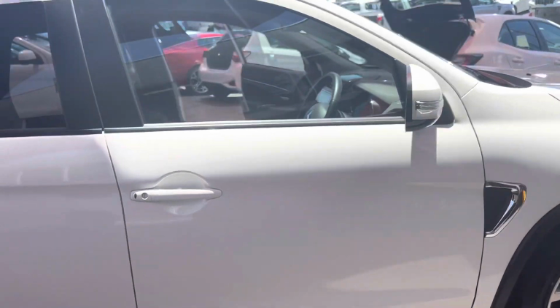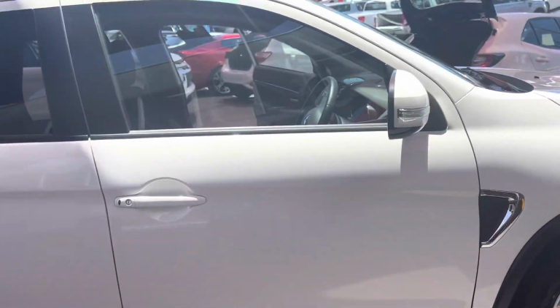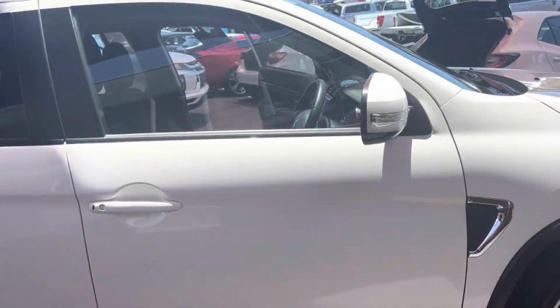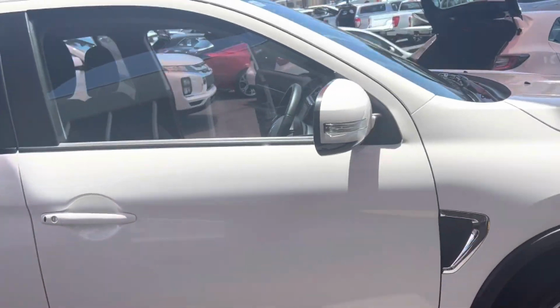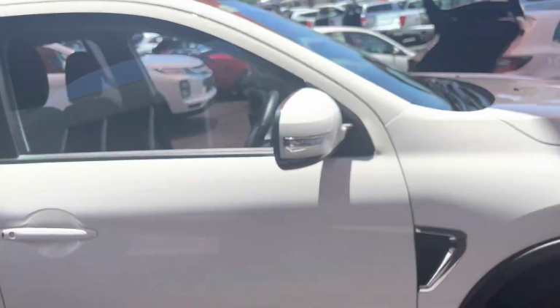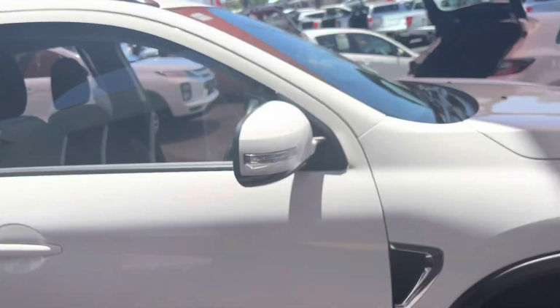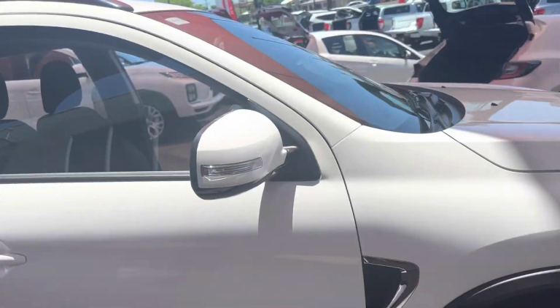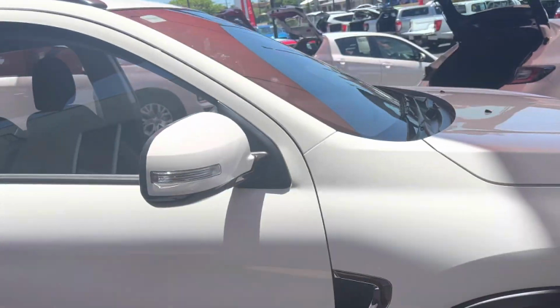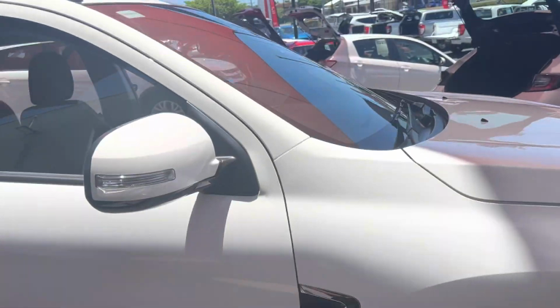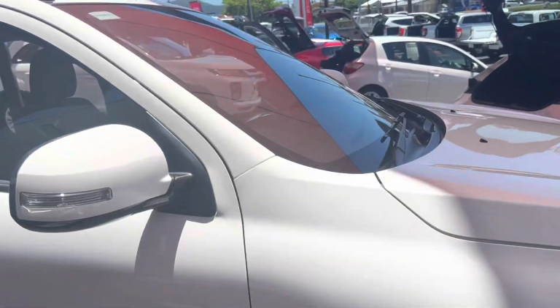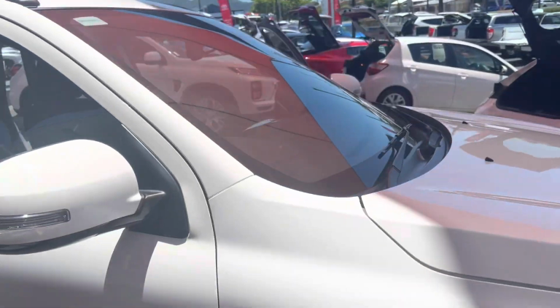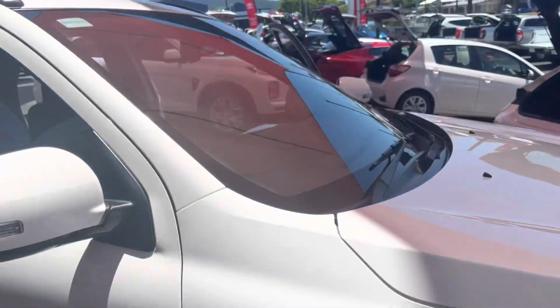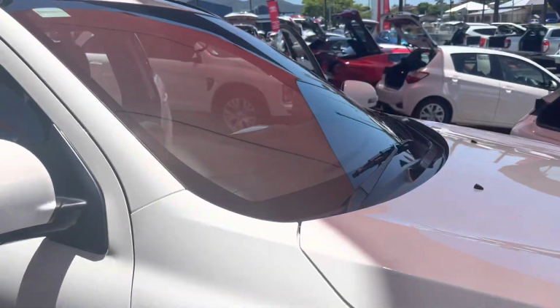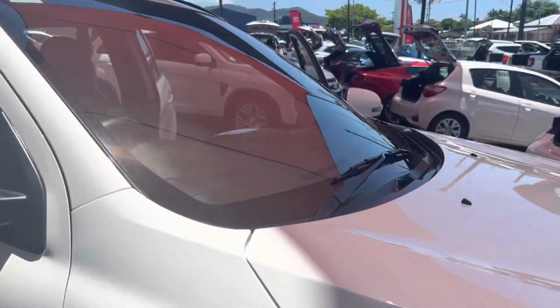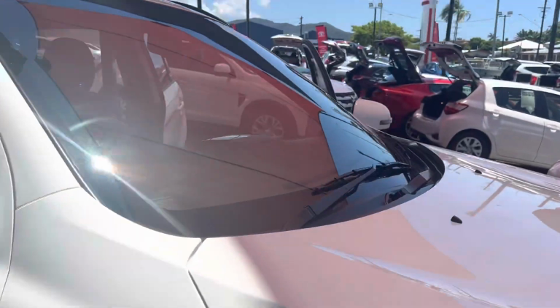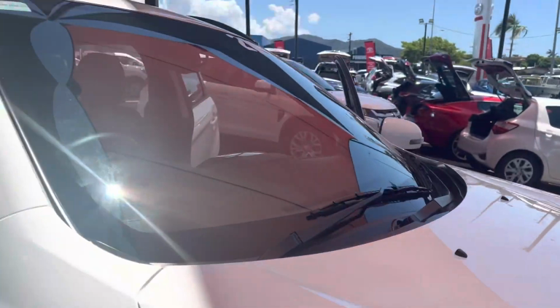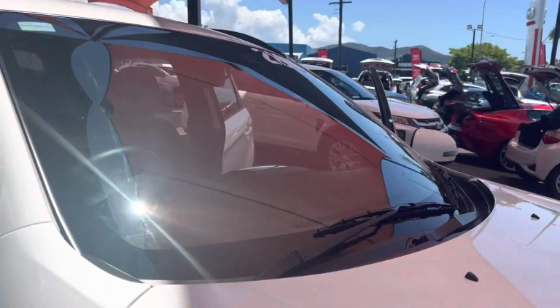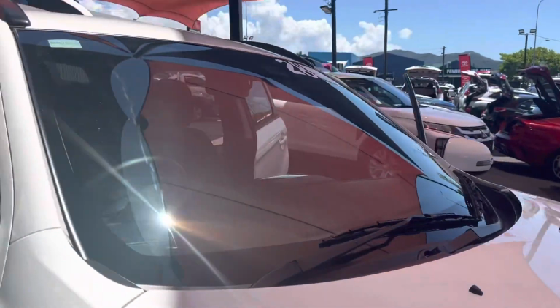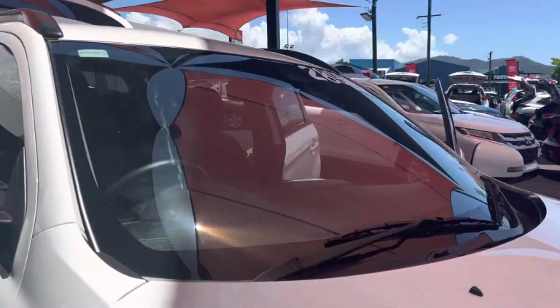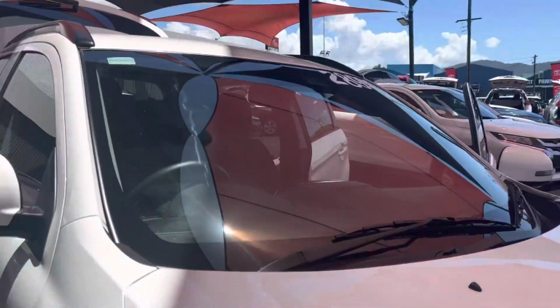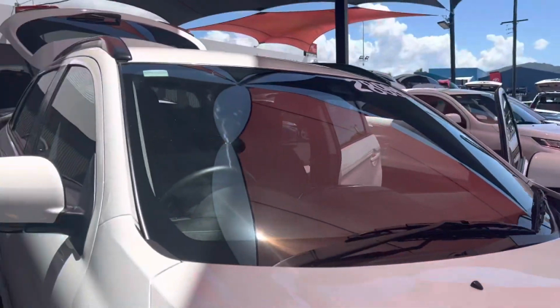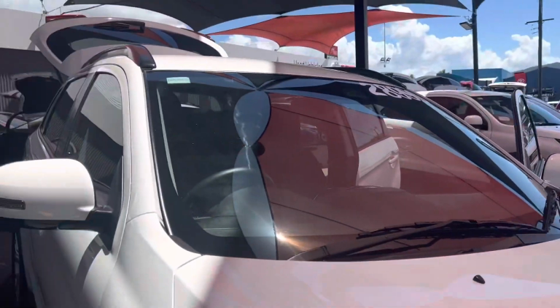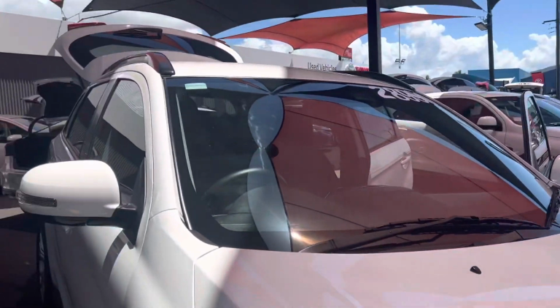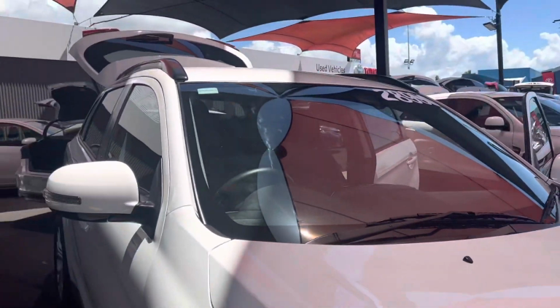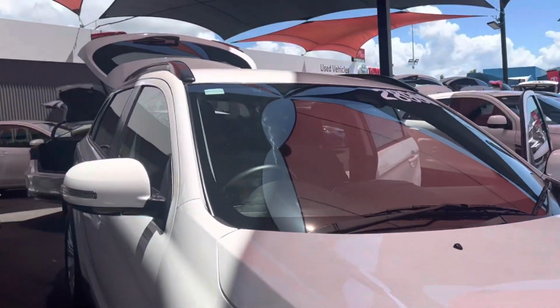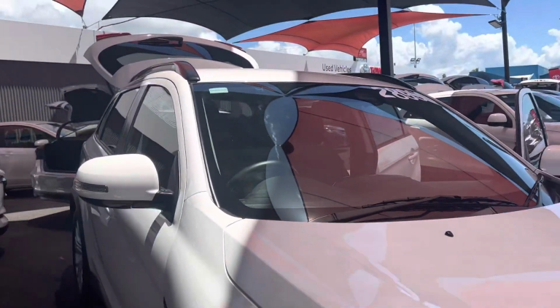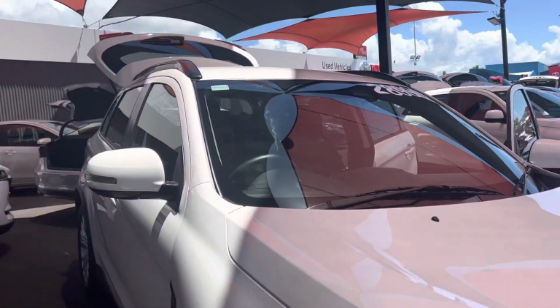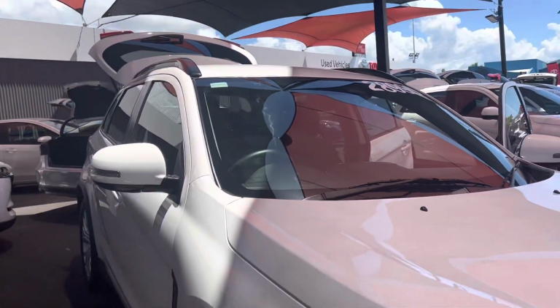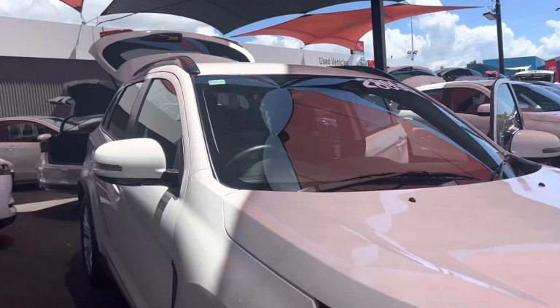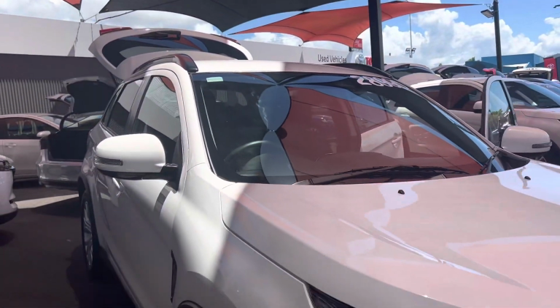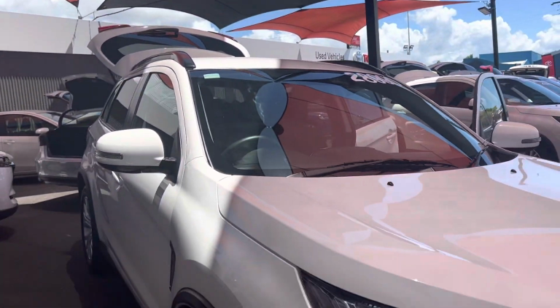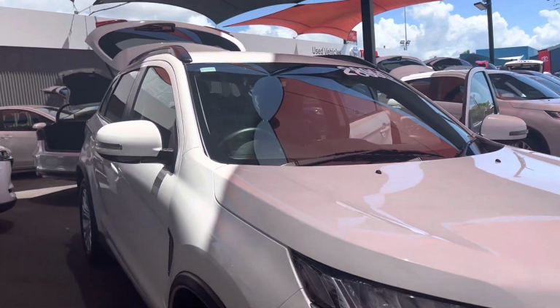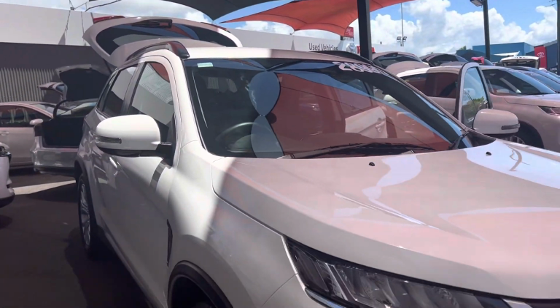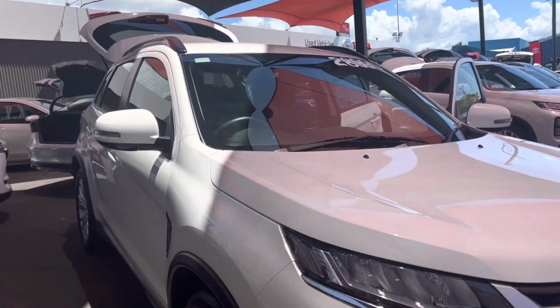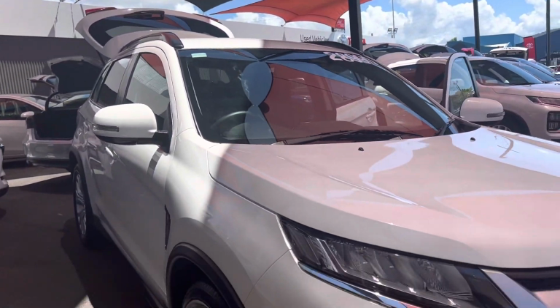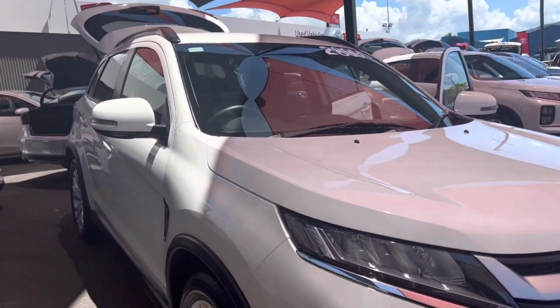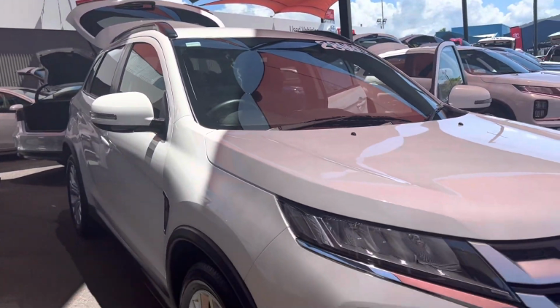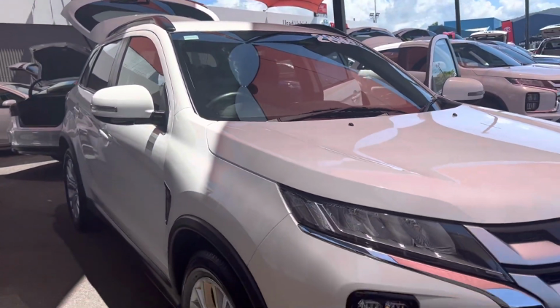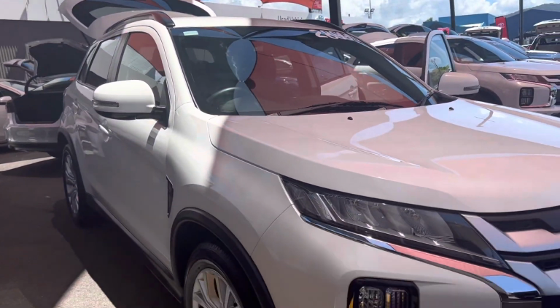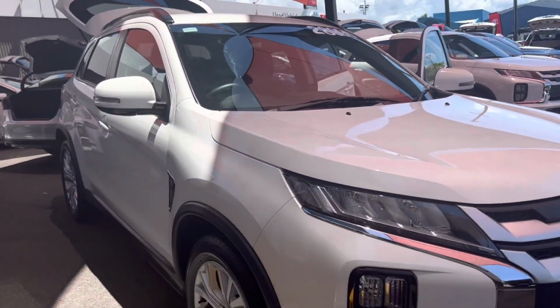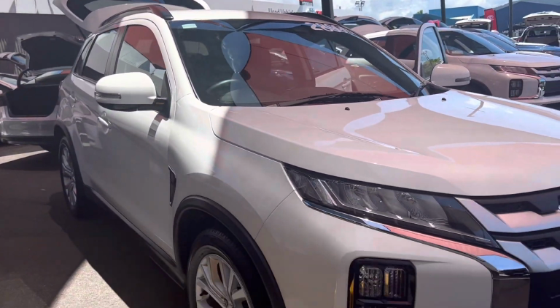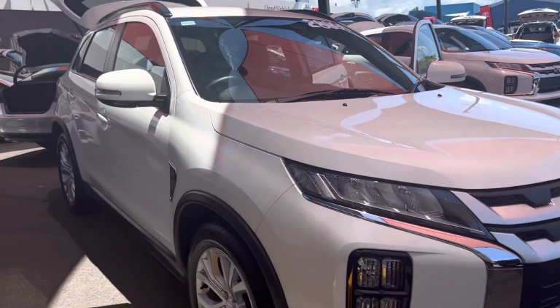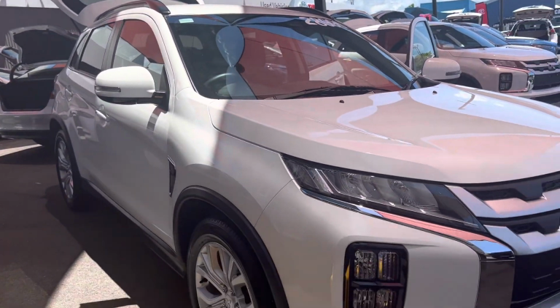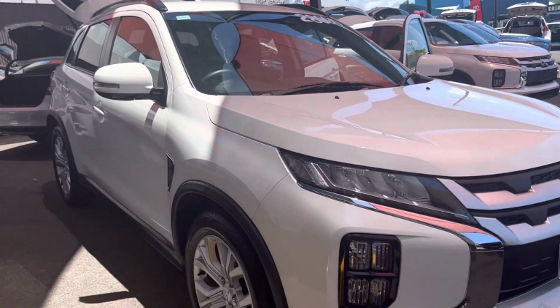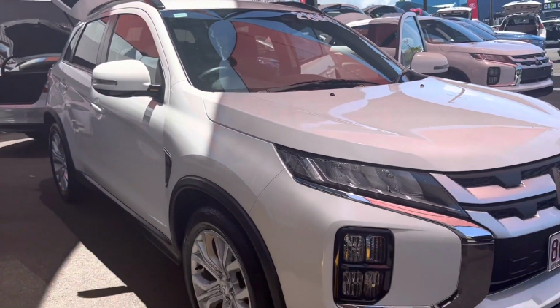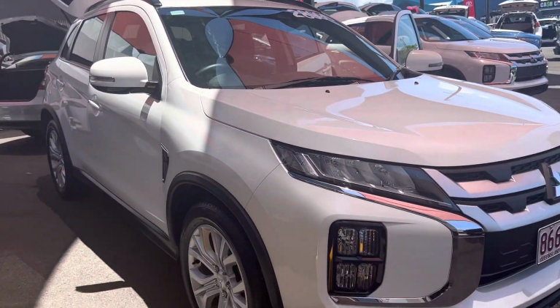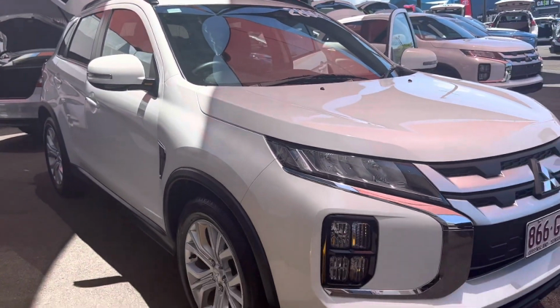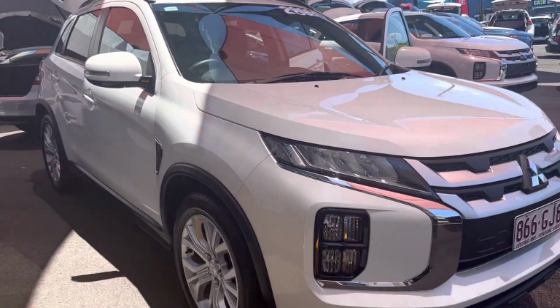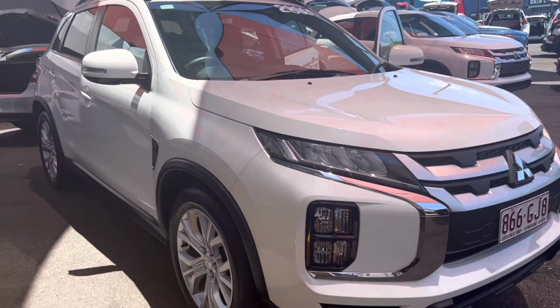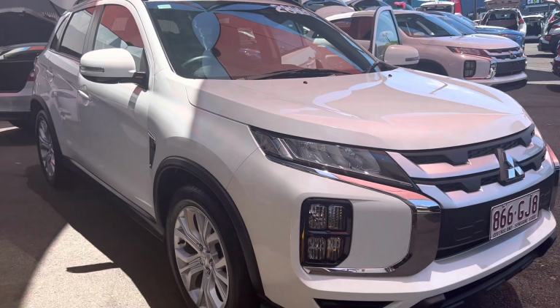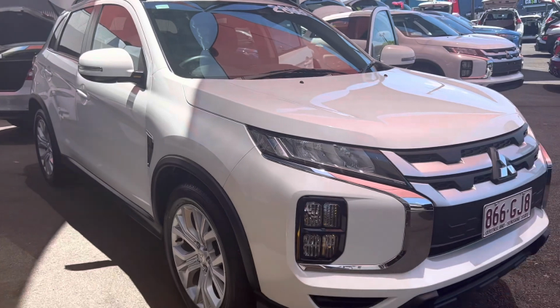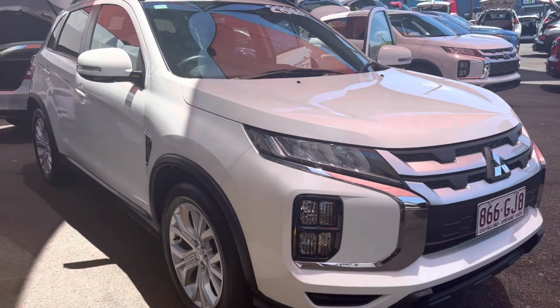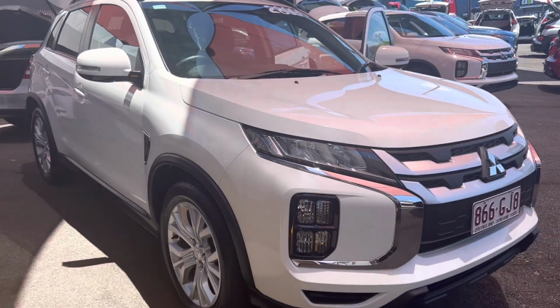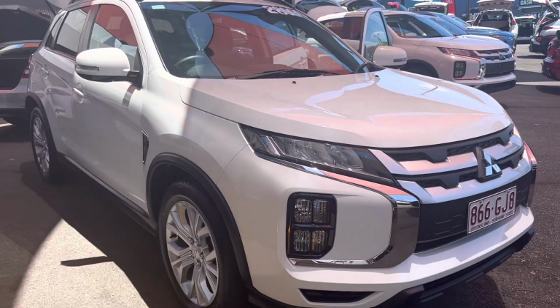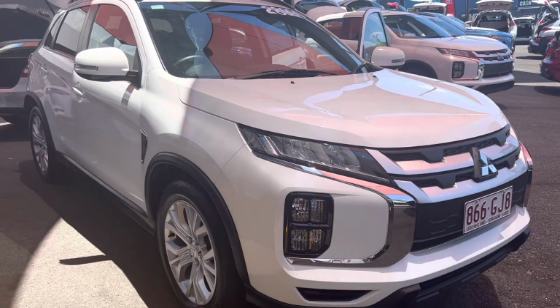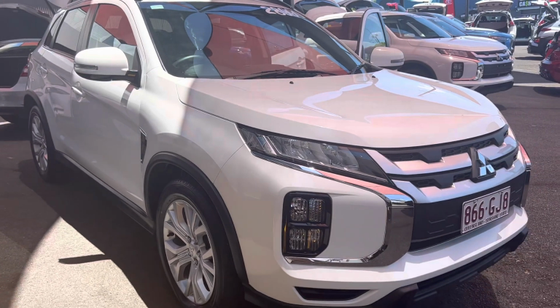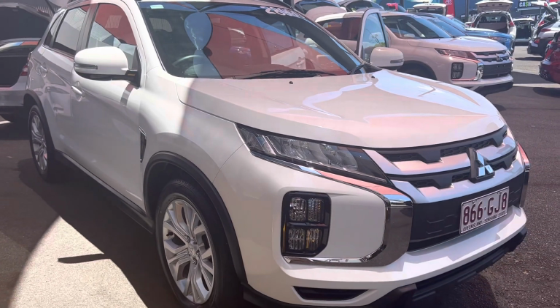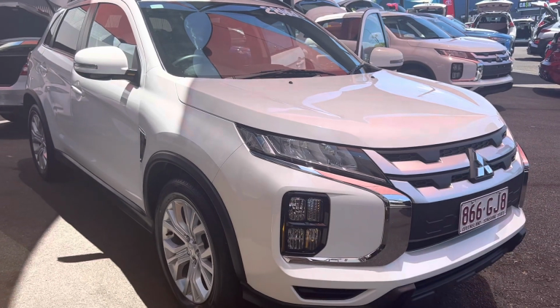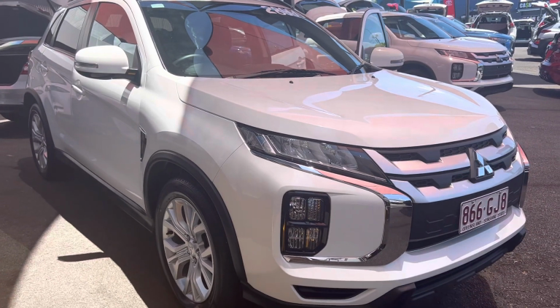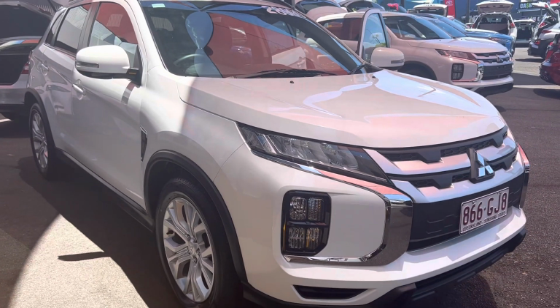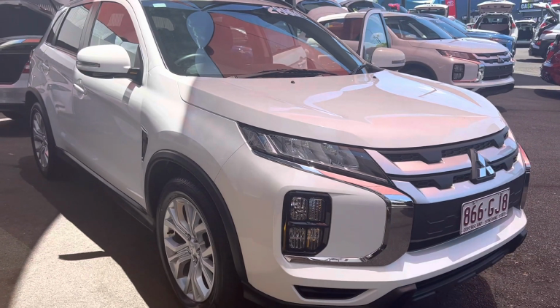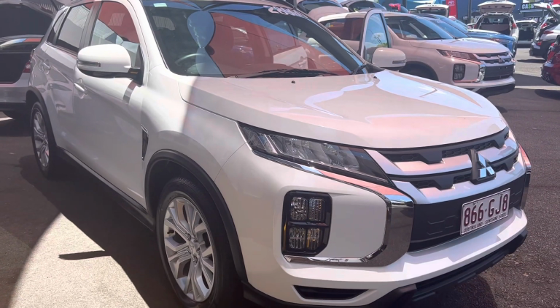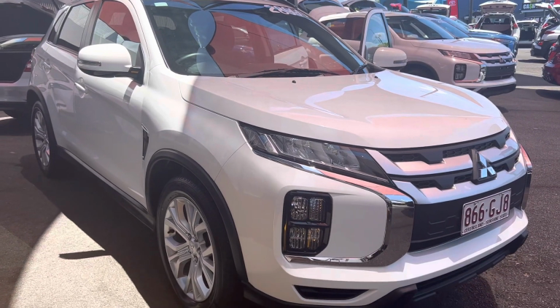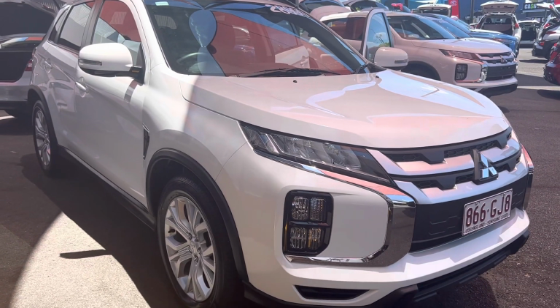Happy to help you out. I'm Daniel — happy to look after you and get you into one of these beautiful vehicles. Thanks for that, Kevin. Talk soon.